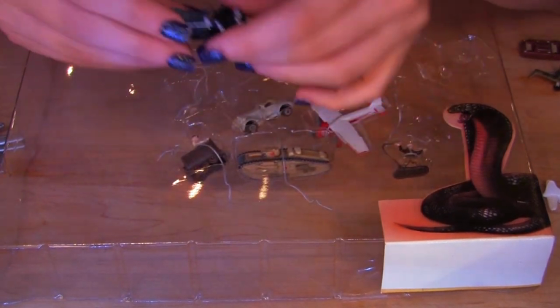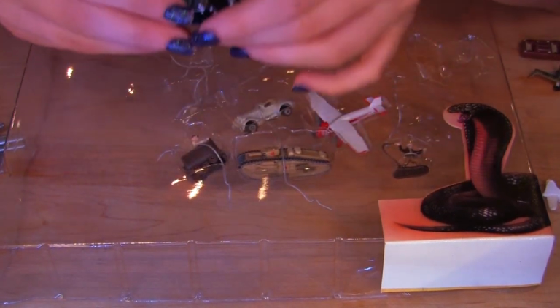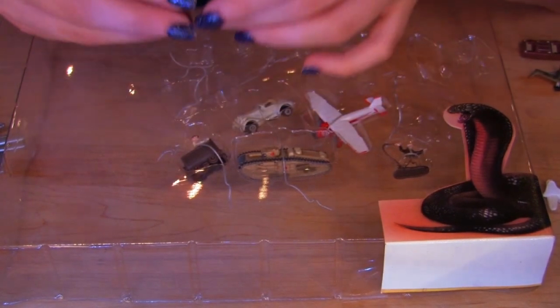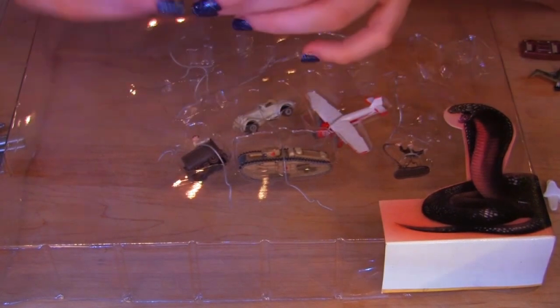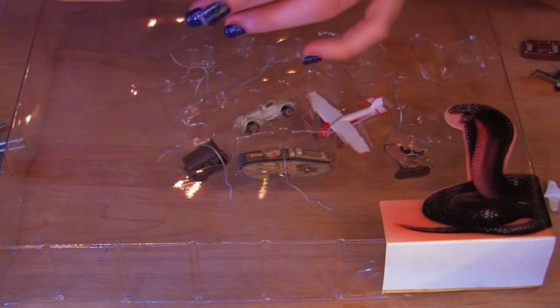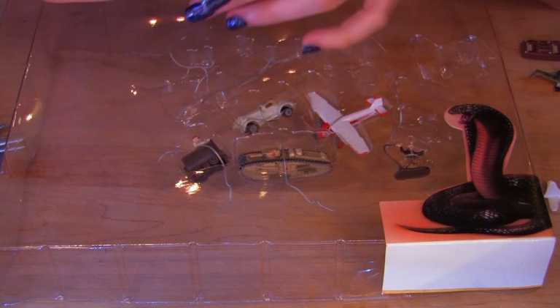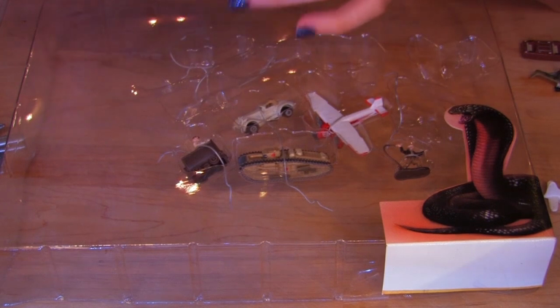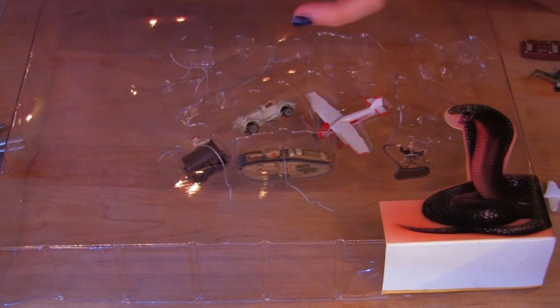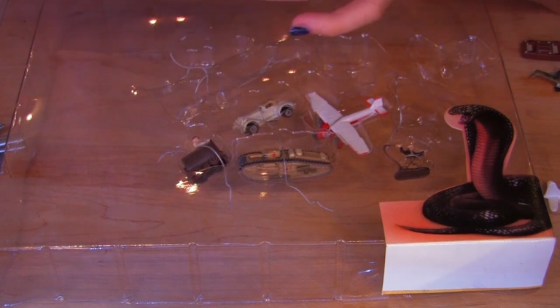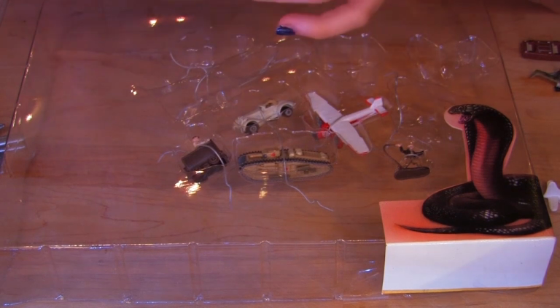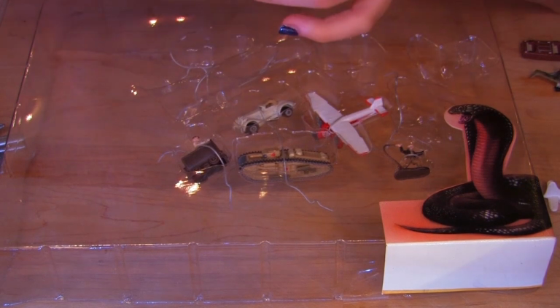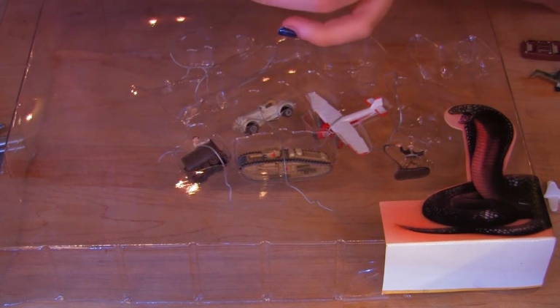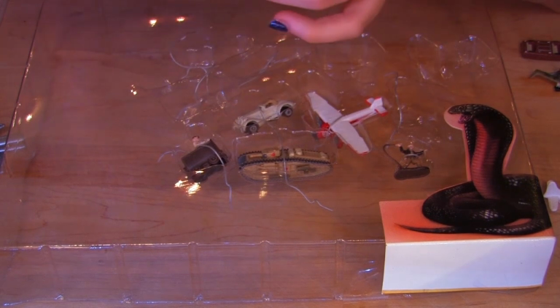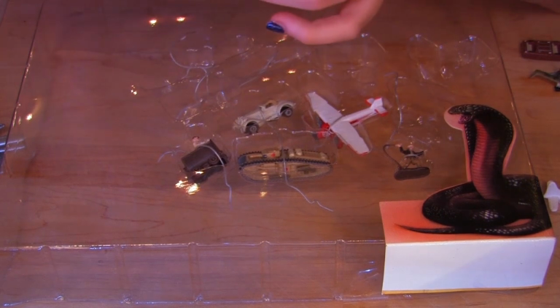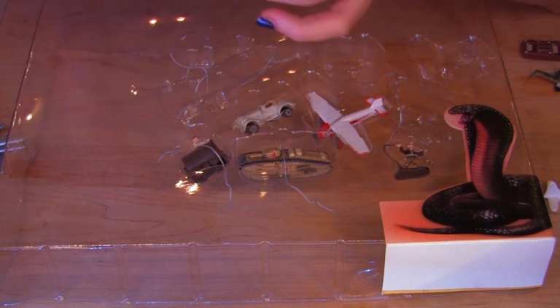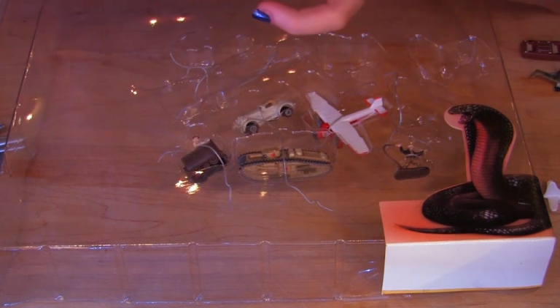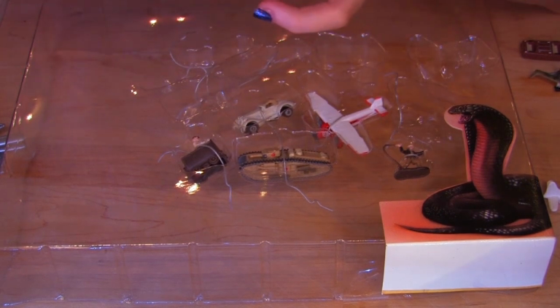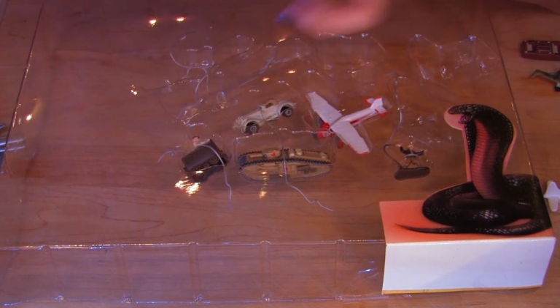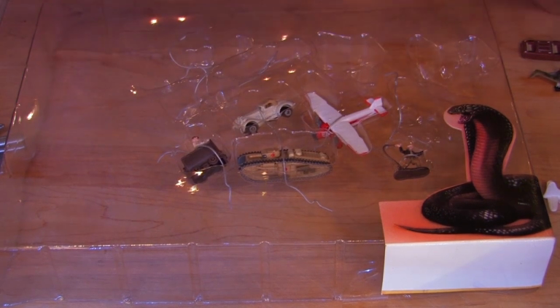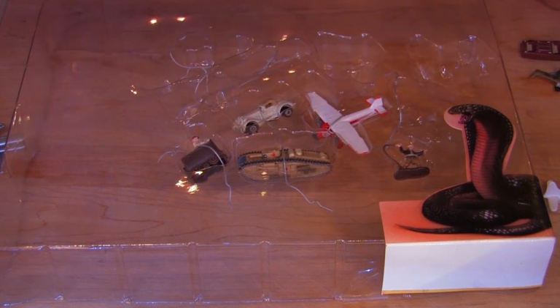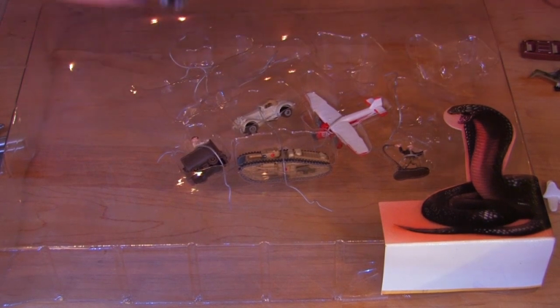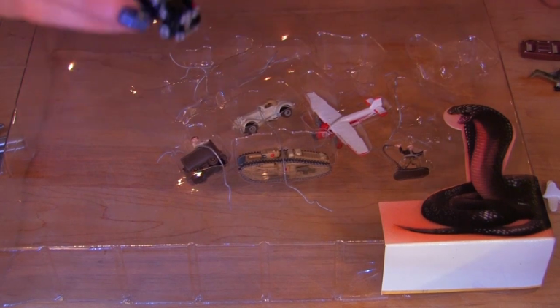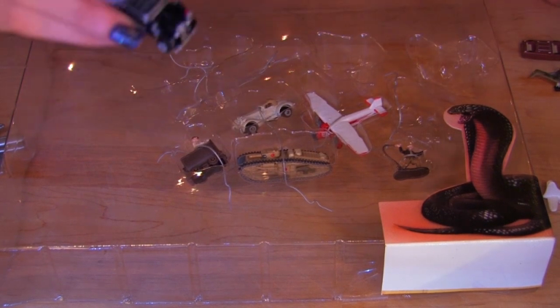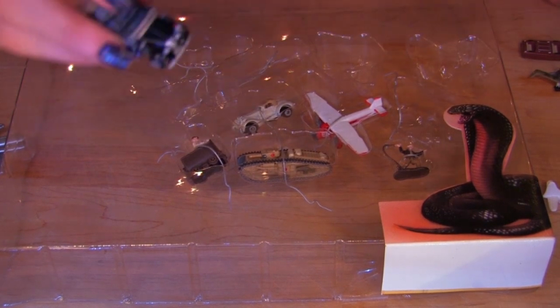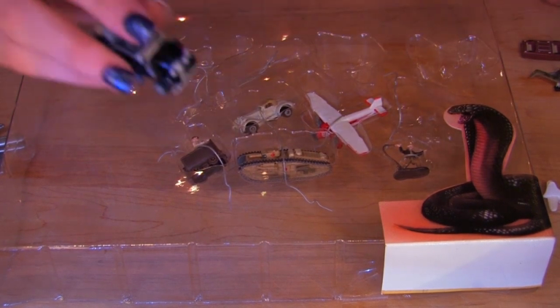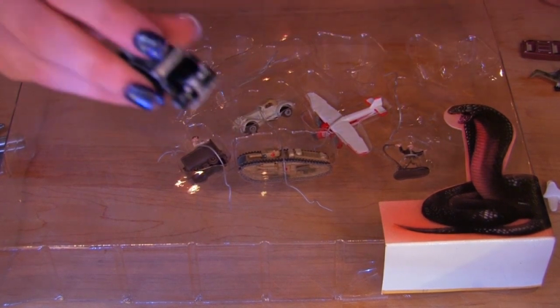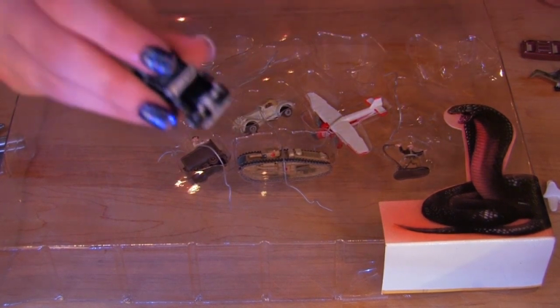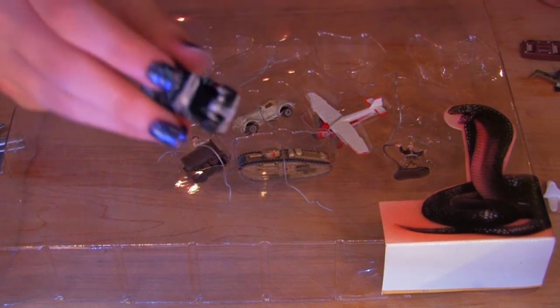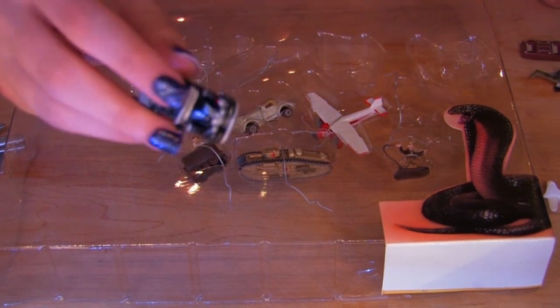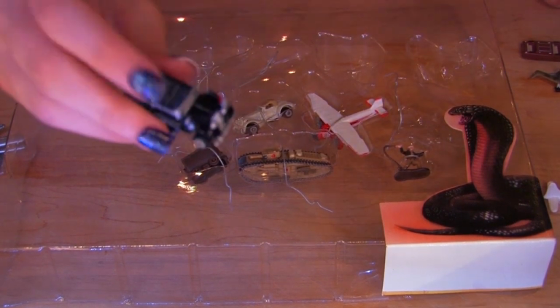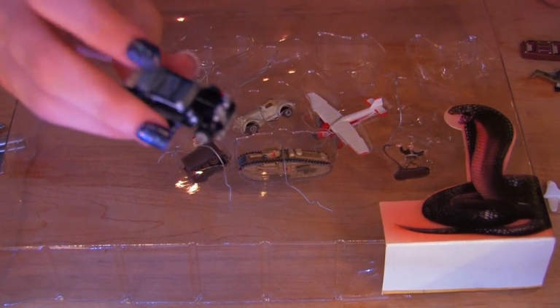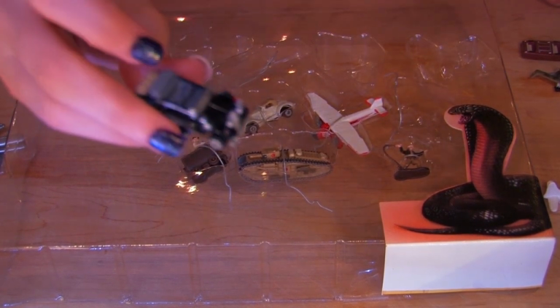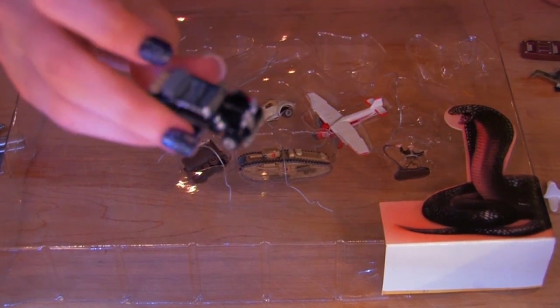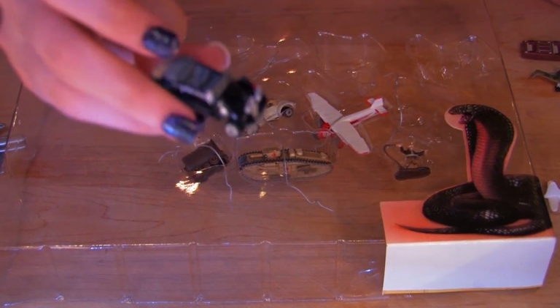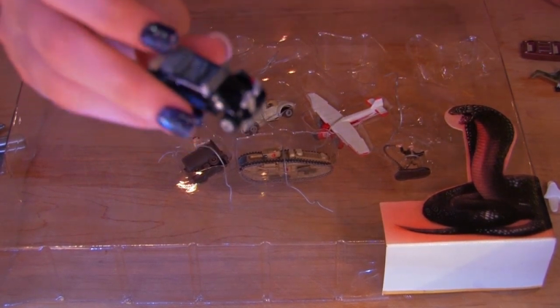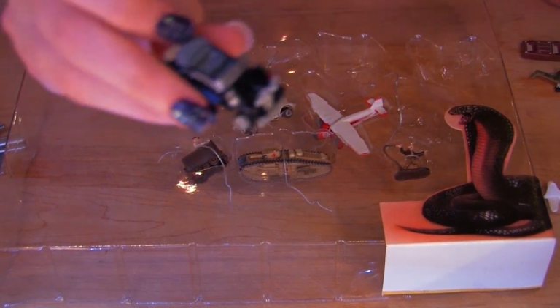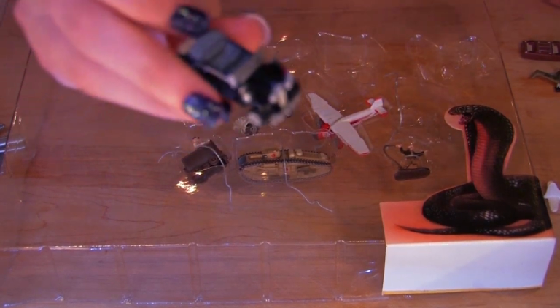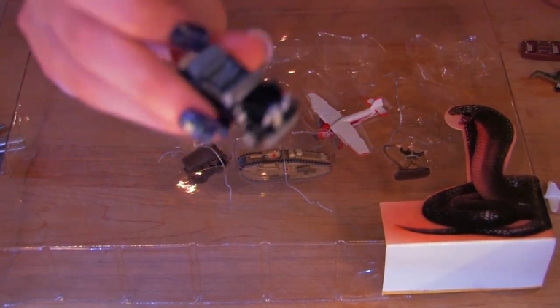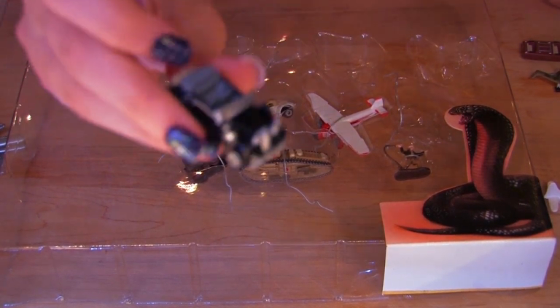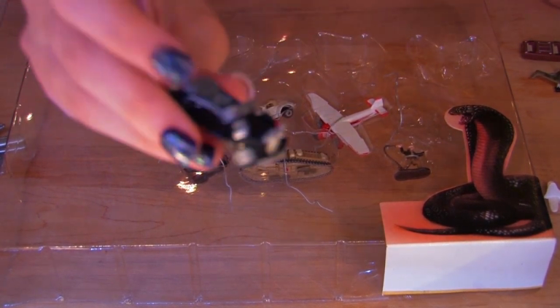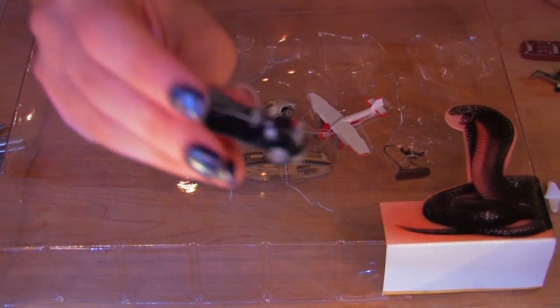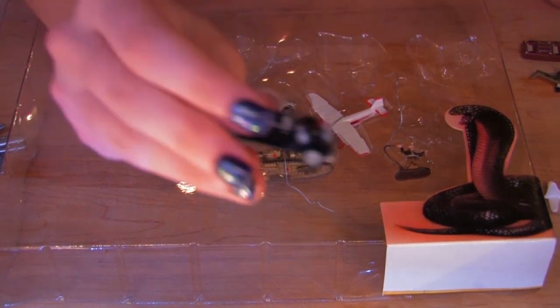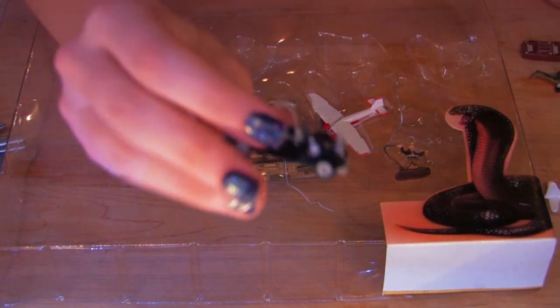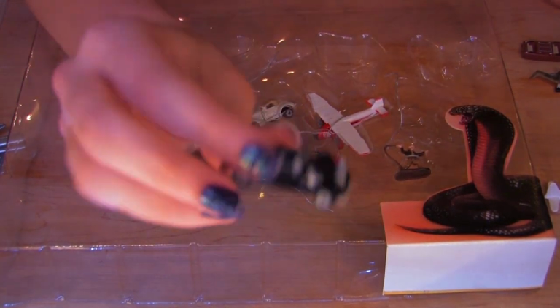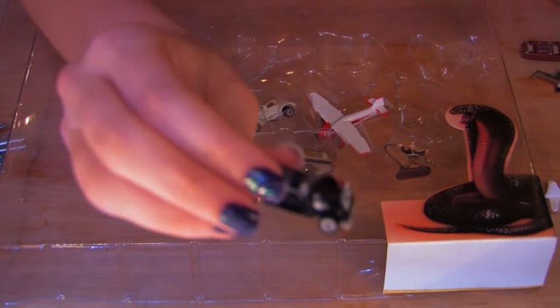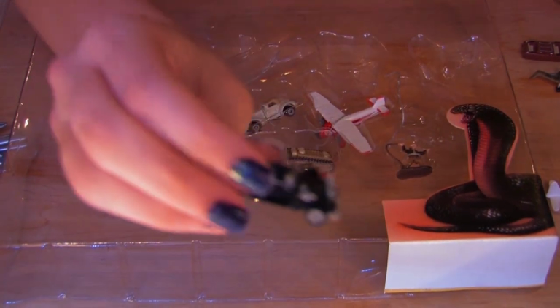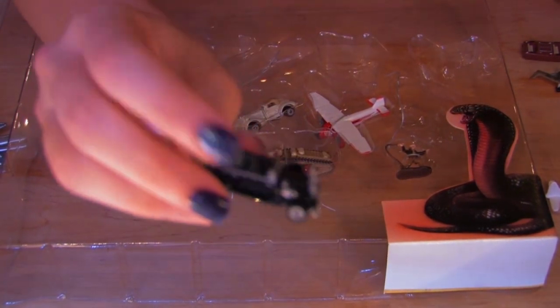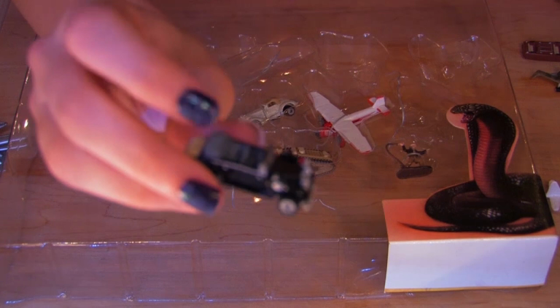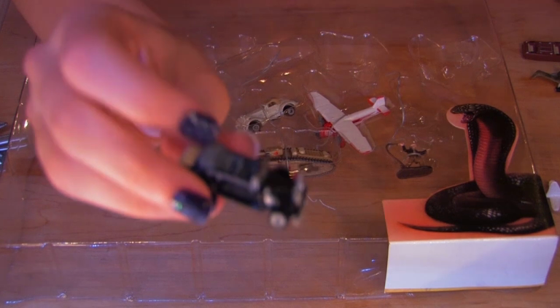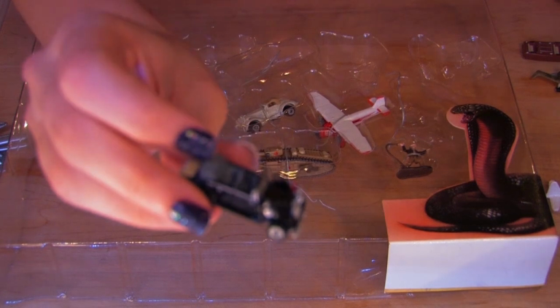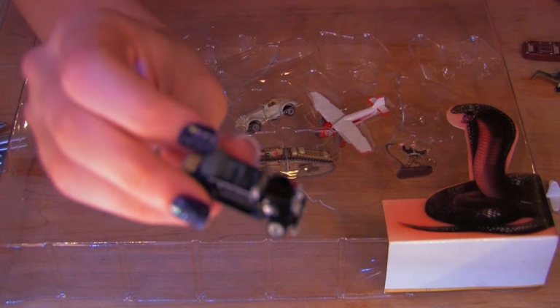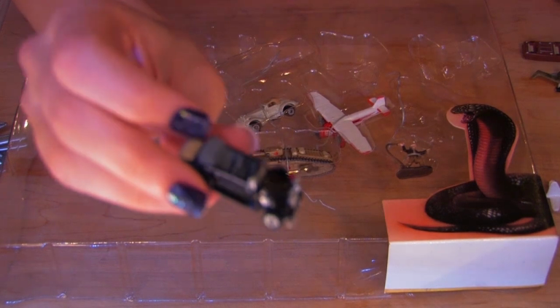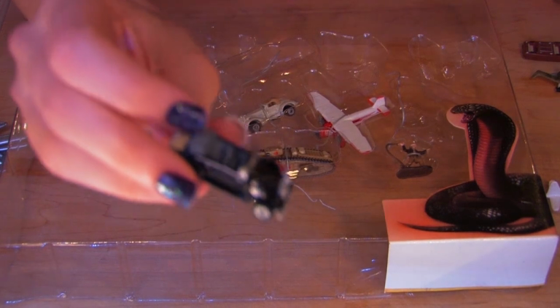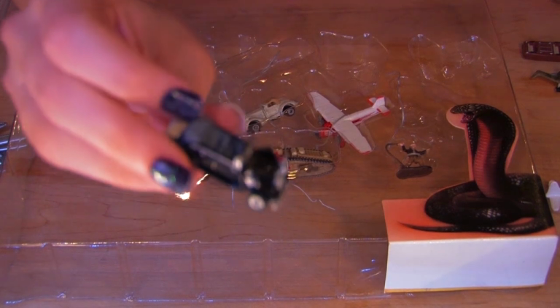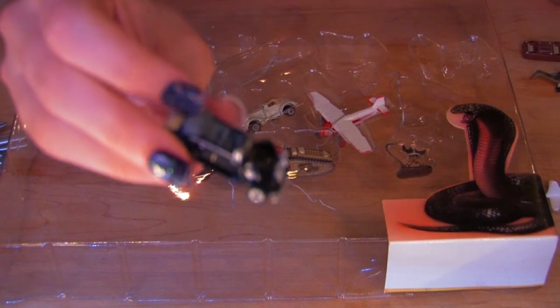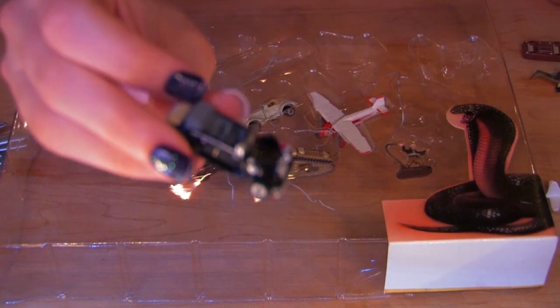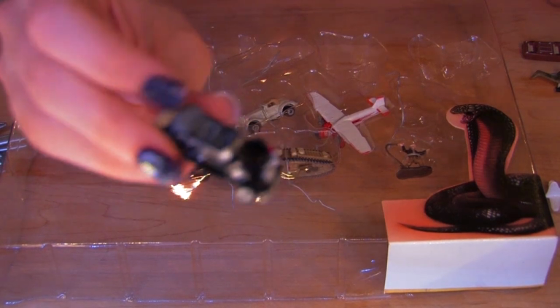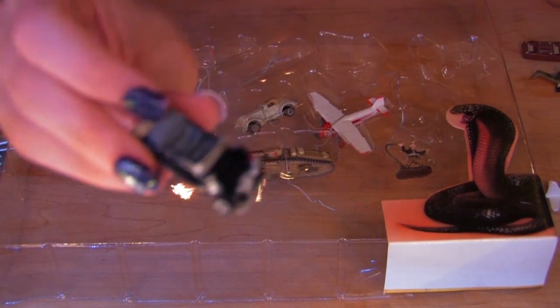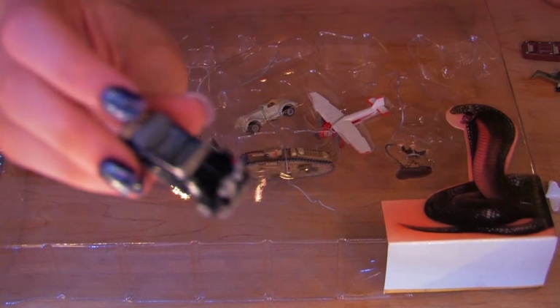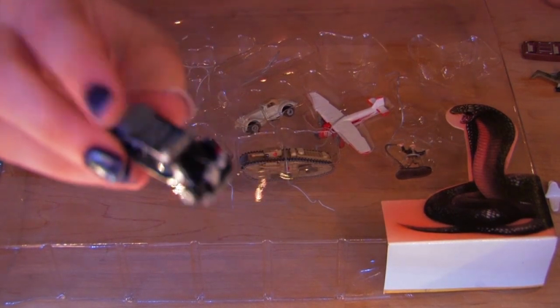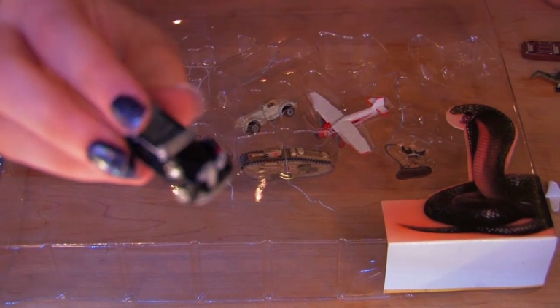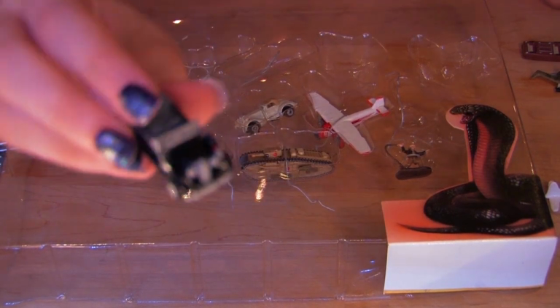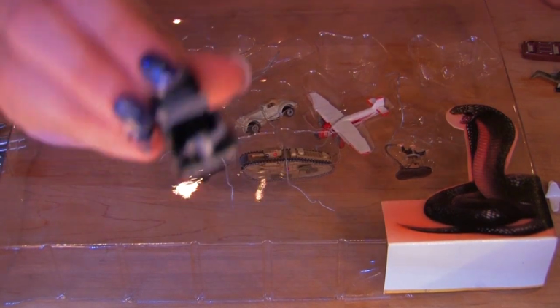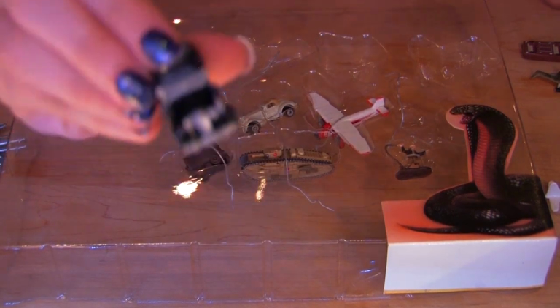This car is the German staff car from Raiders of the Lost Ark.